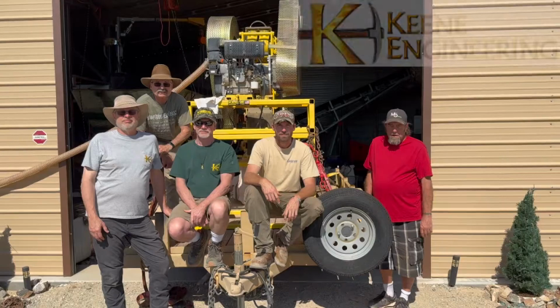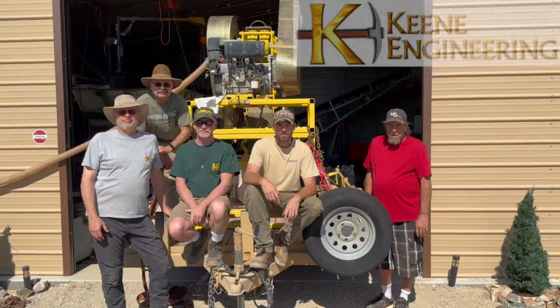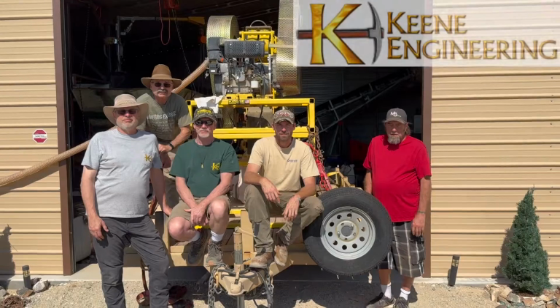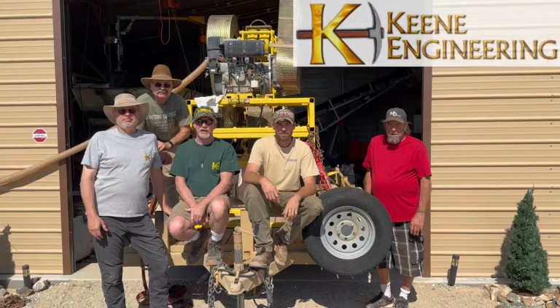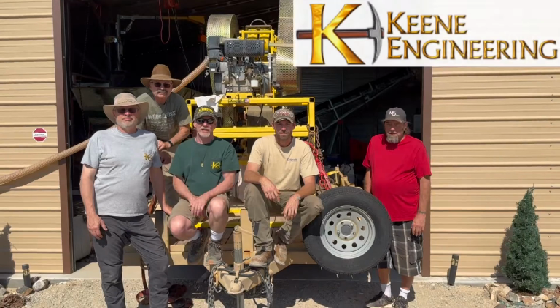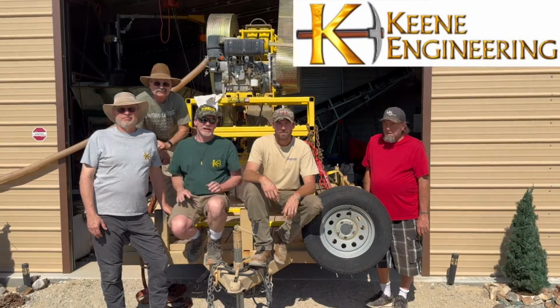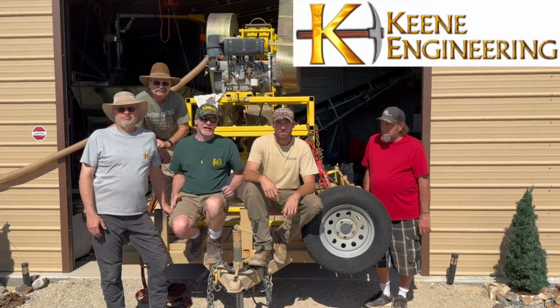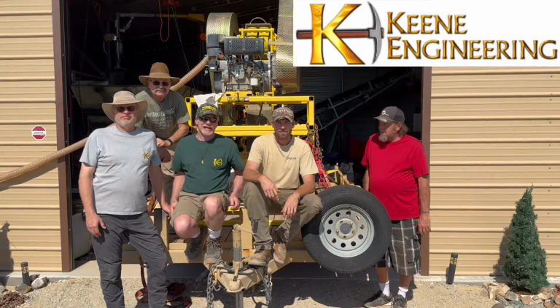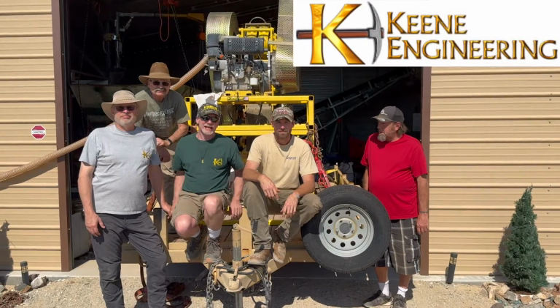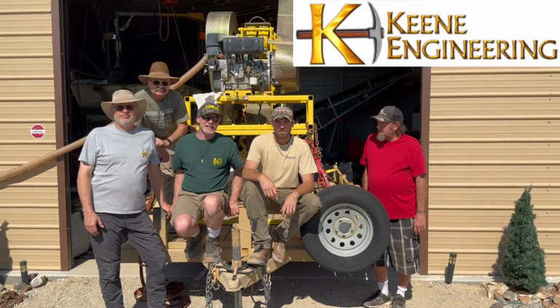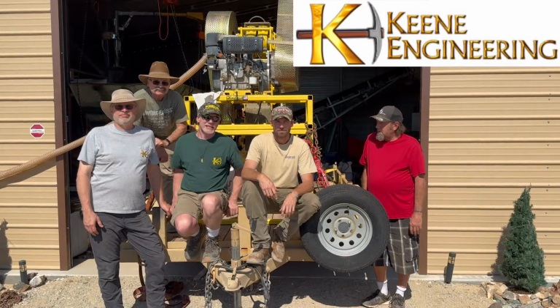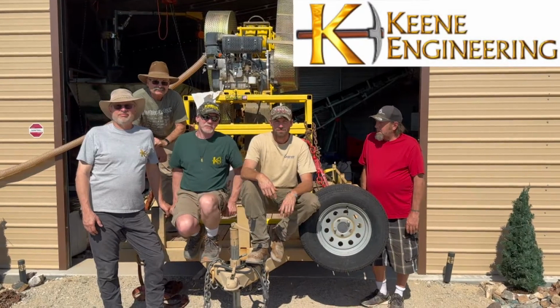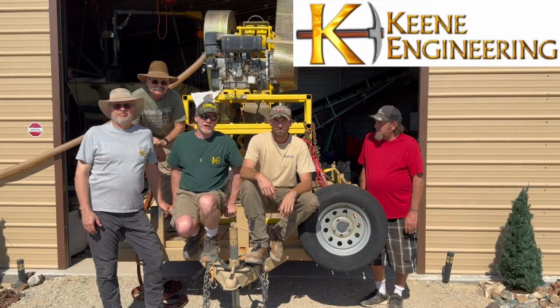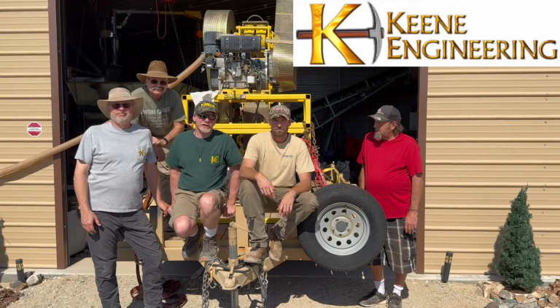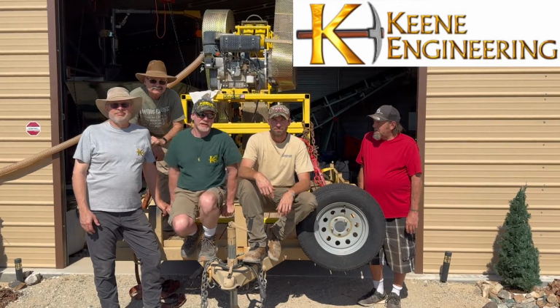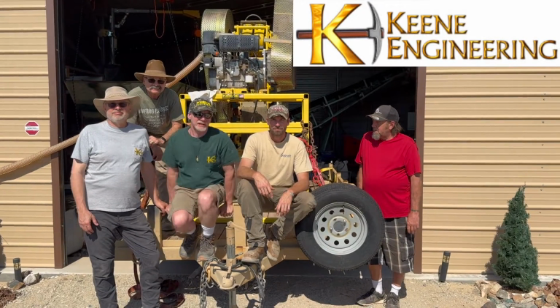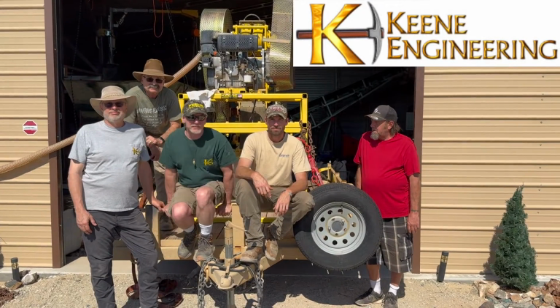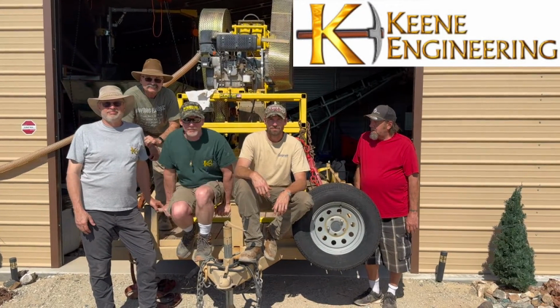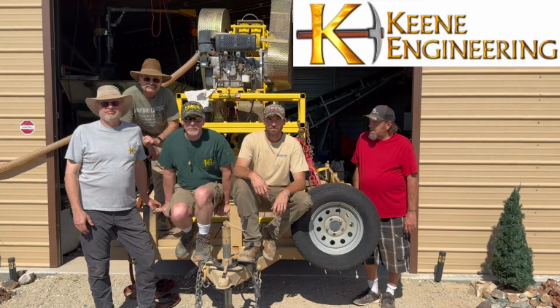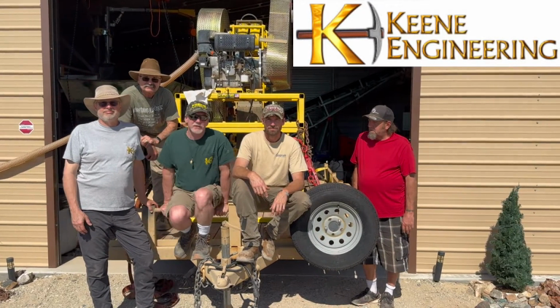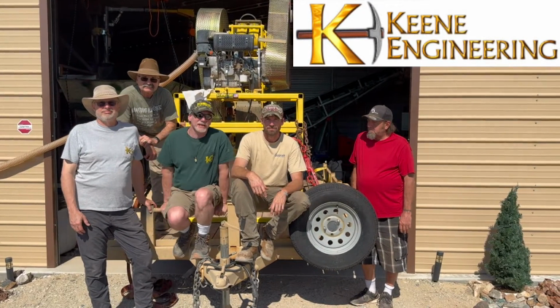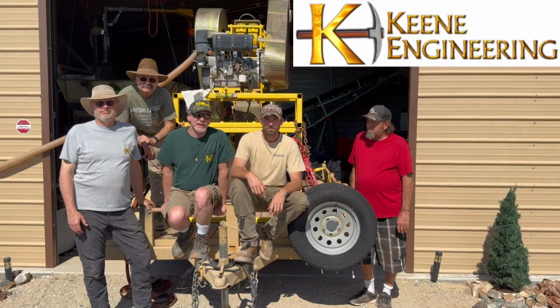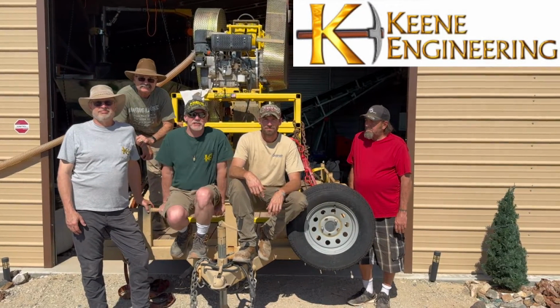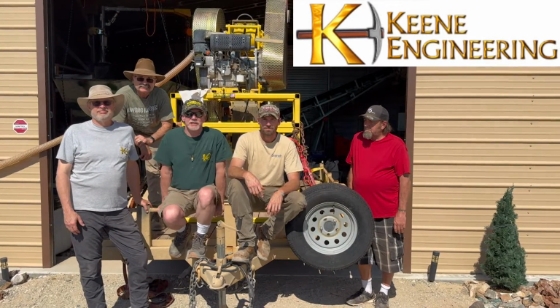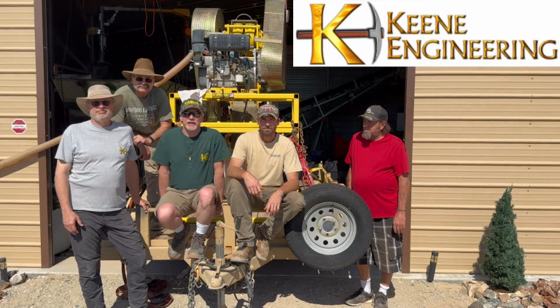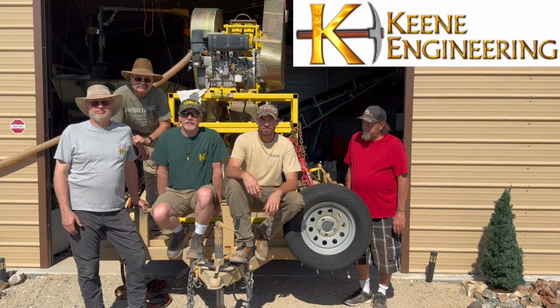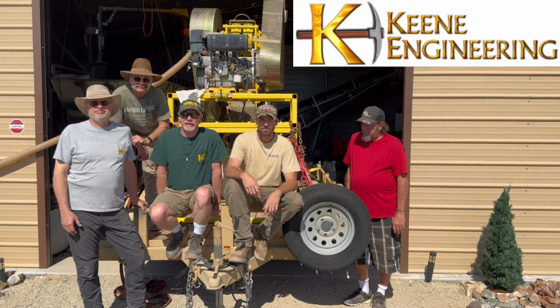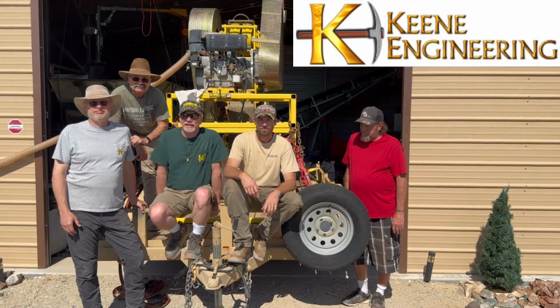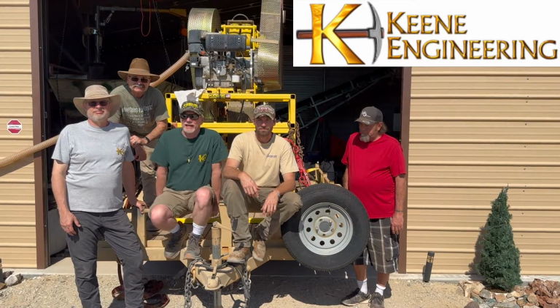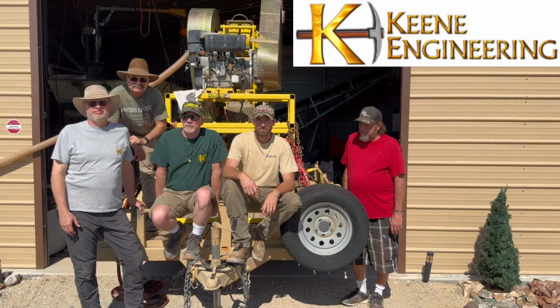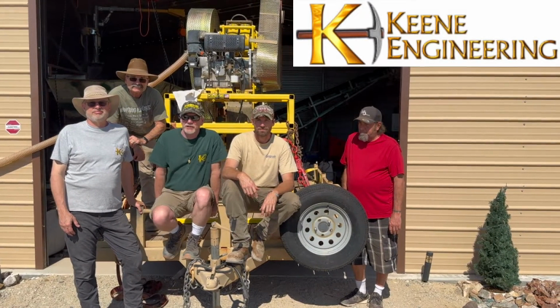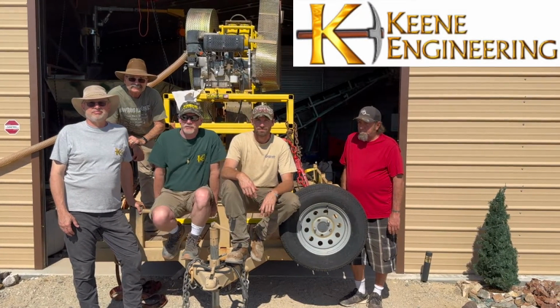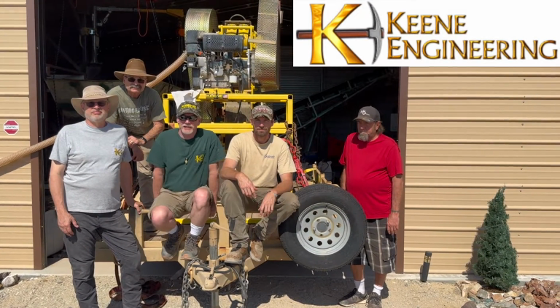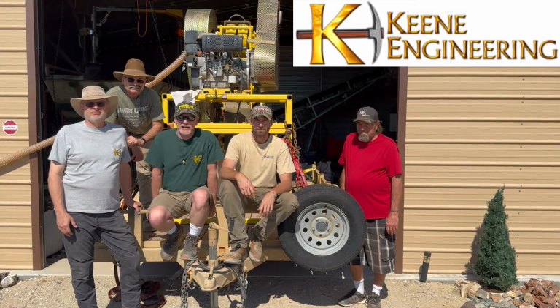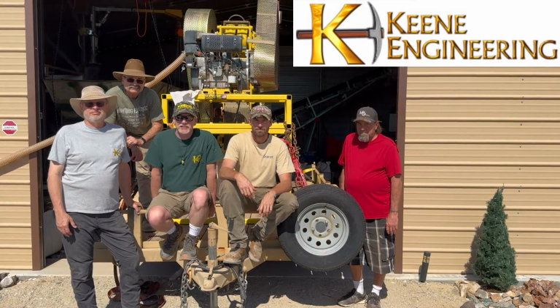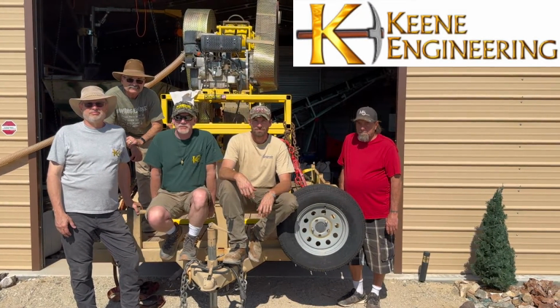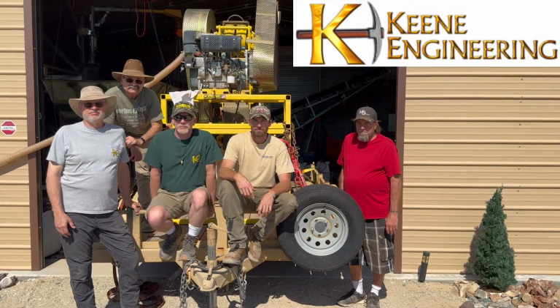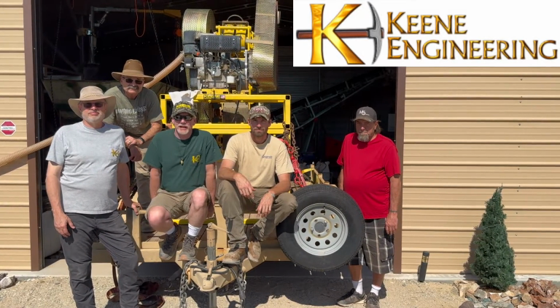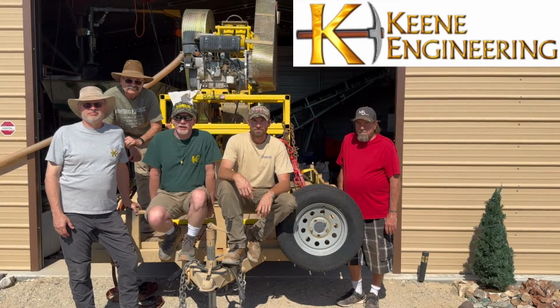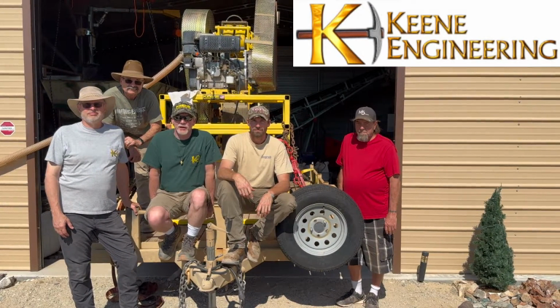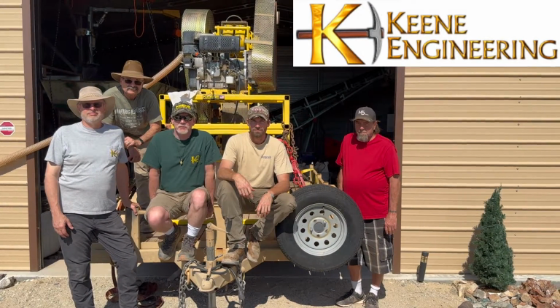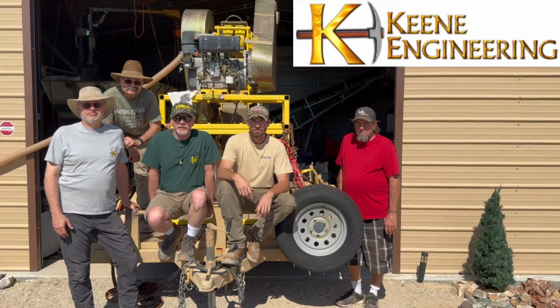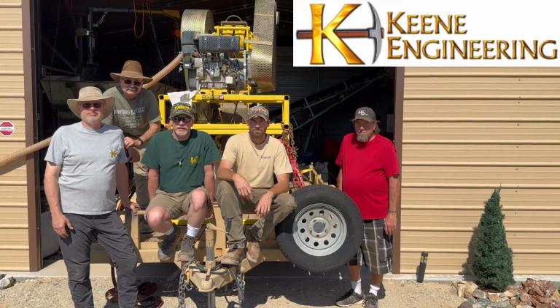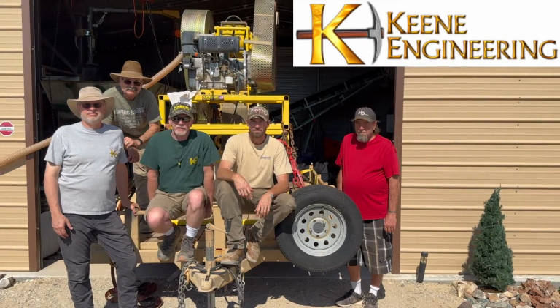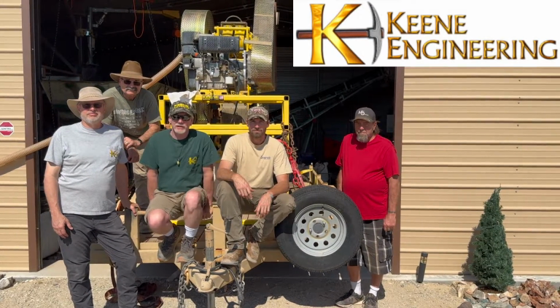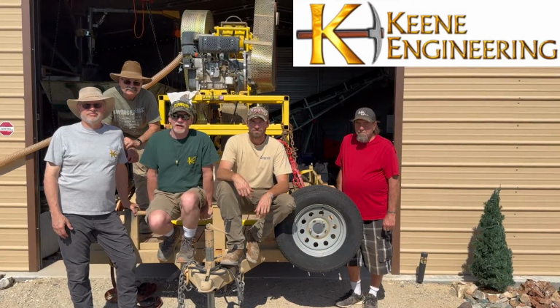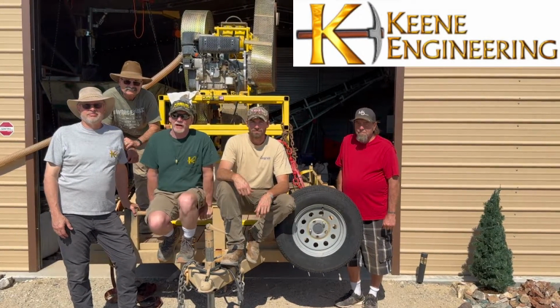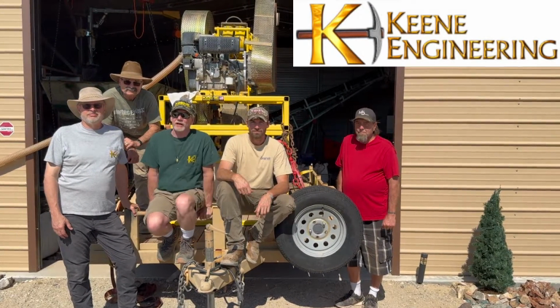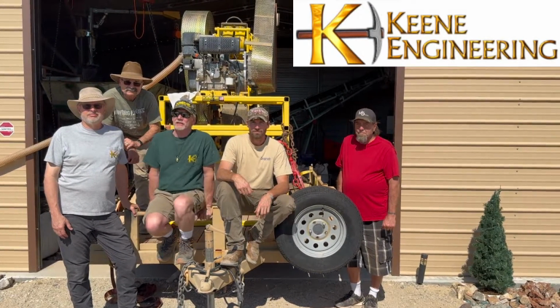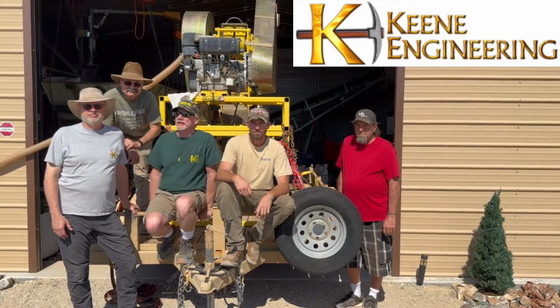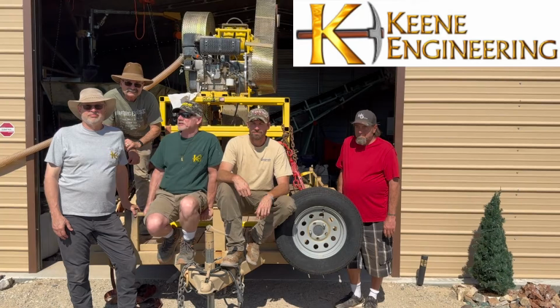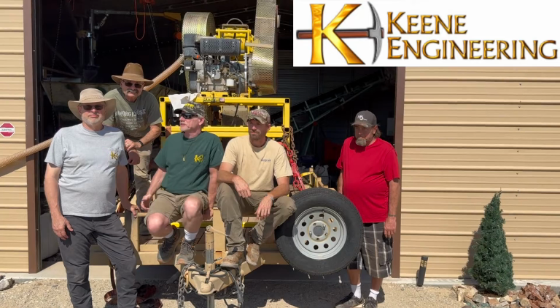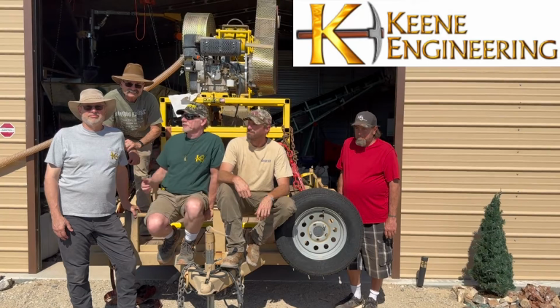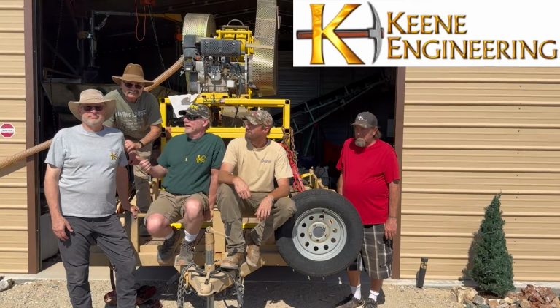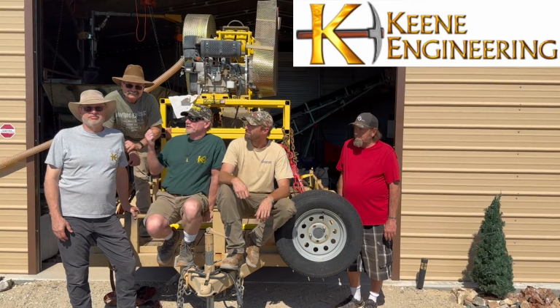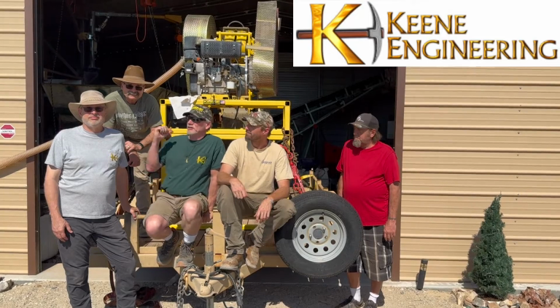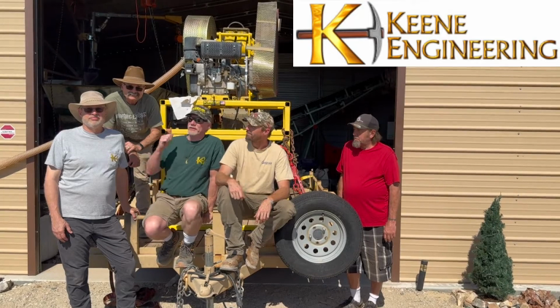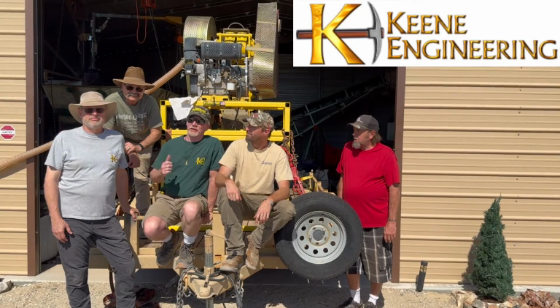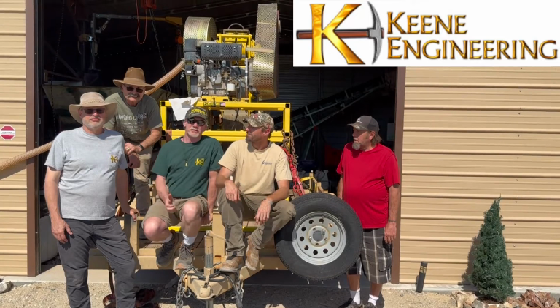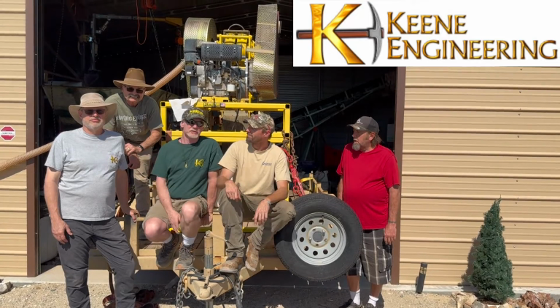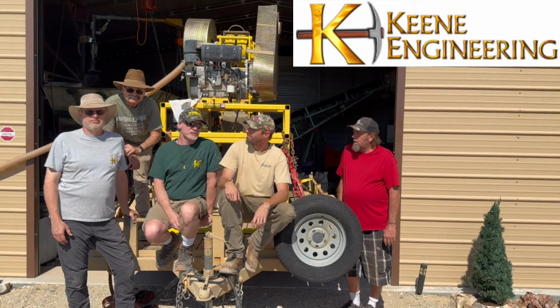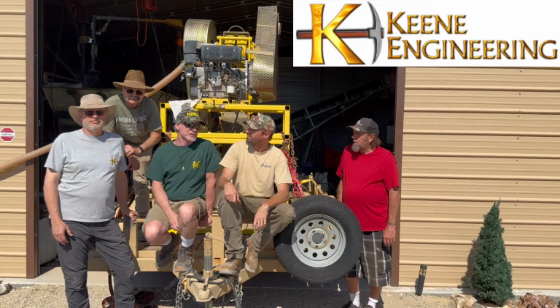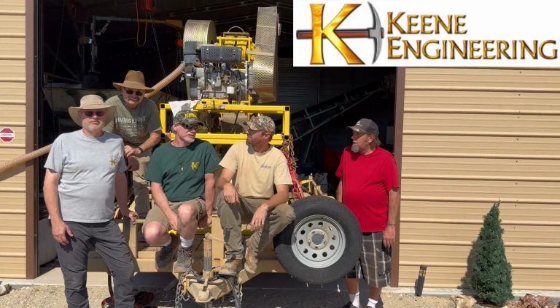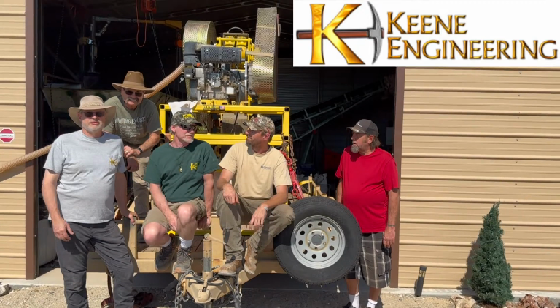Hi guys, I'm Mark Keen from Keen Engineering and I'm here with the guys from Mina Operator. I'll let you guys go and introduce yourselves.